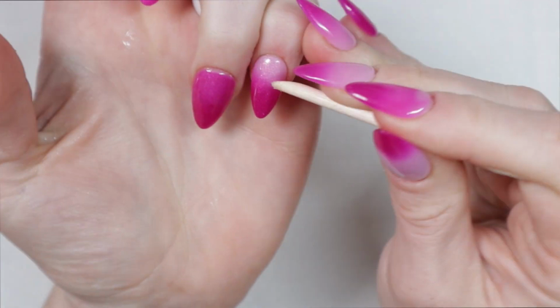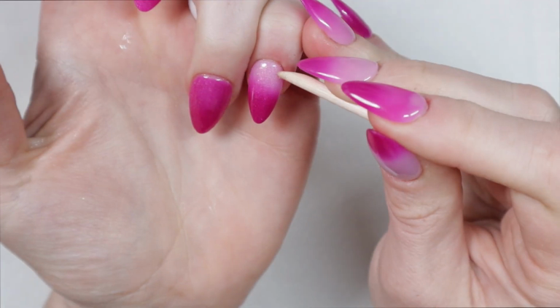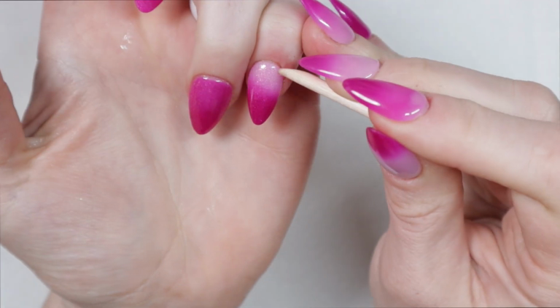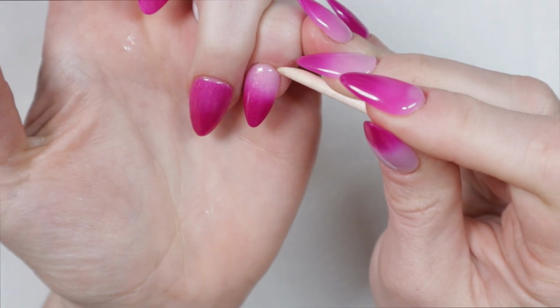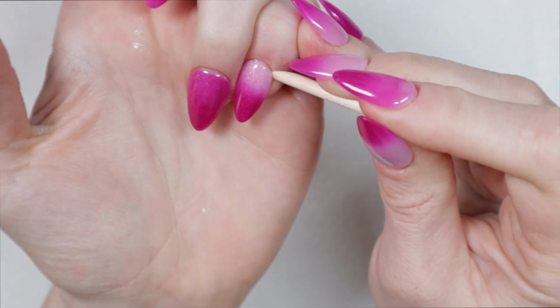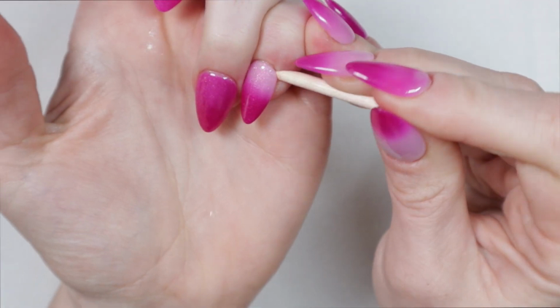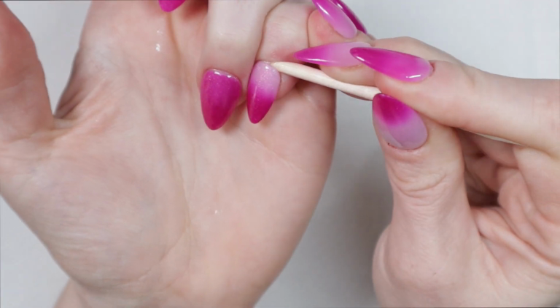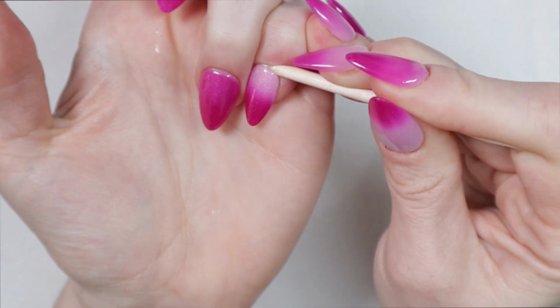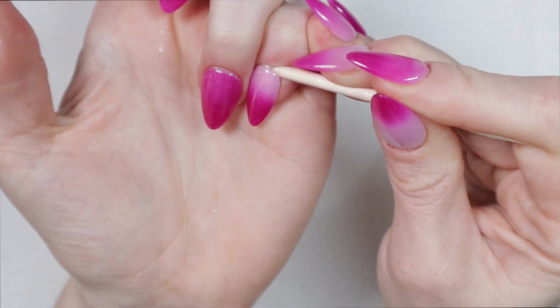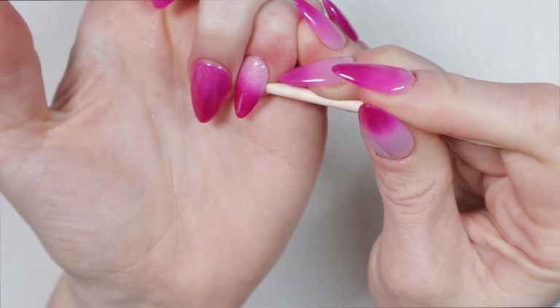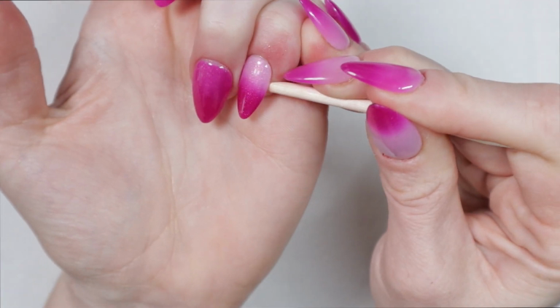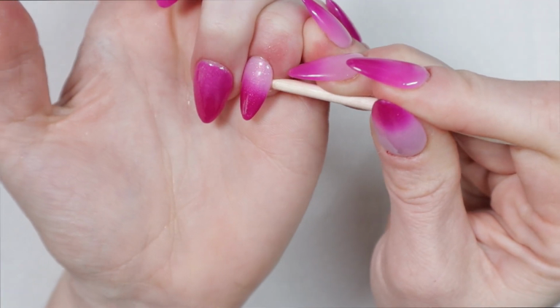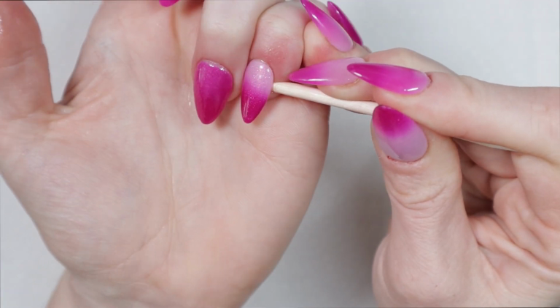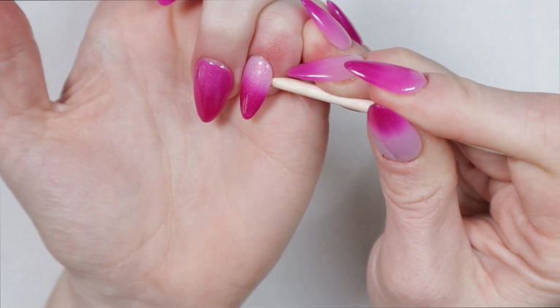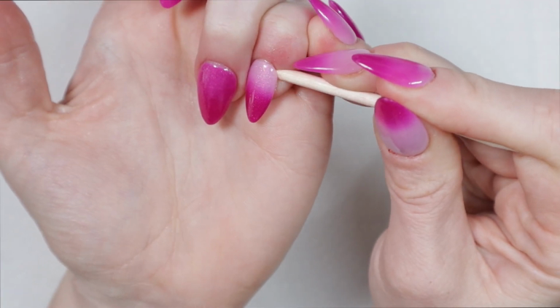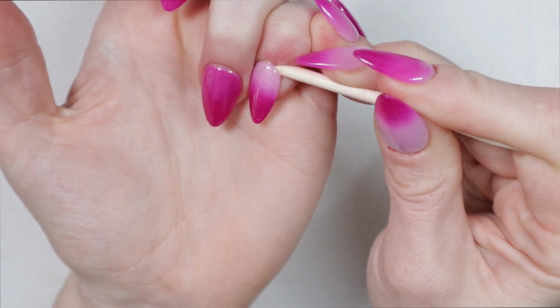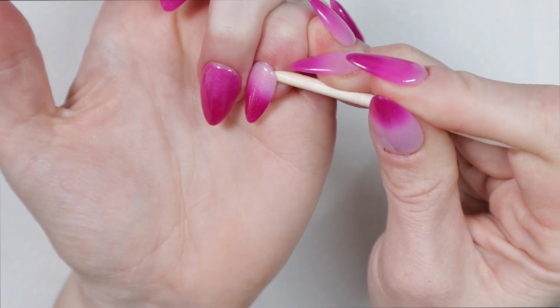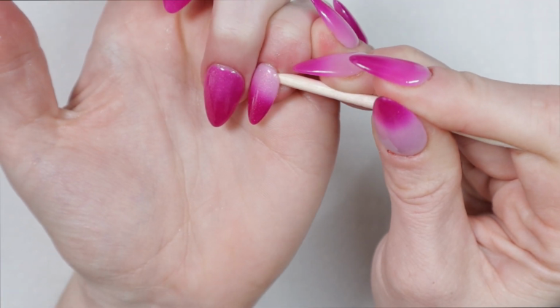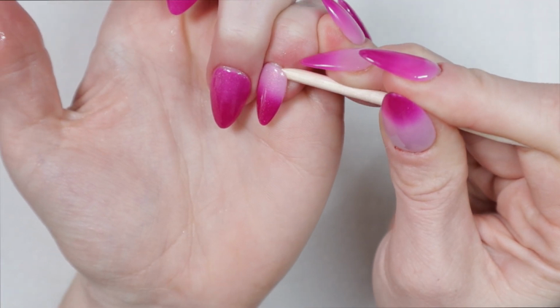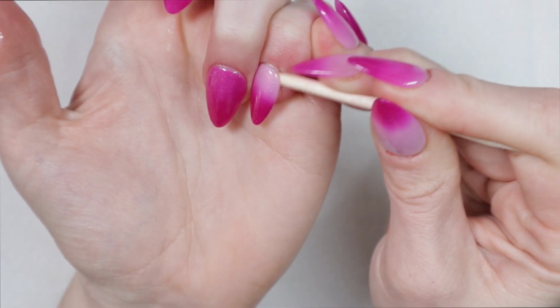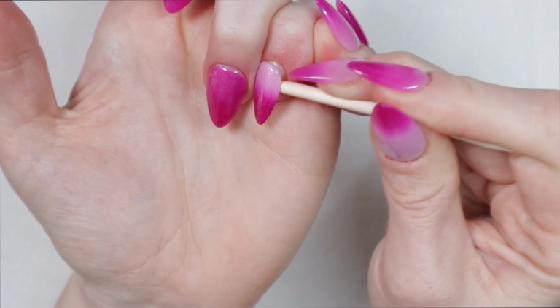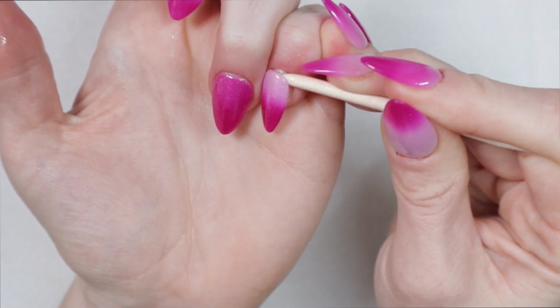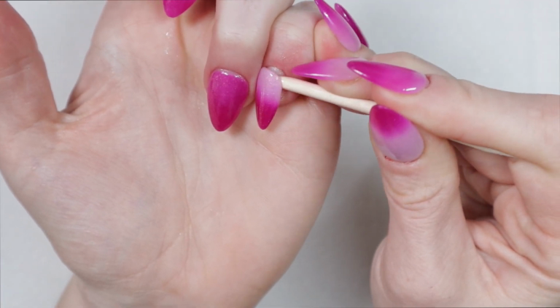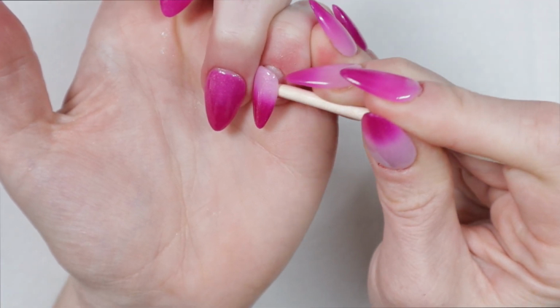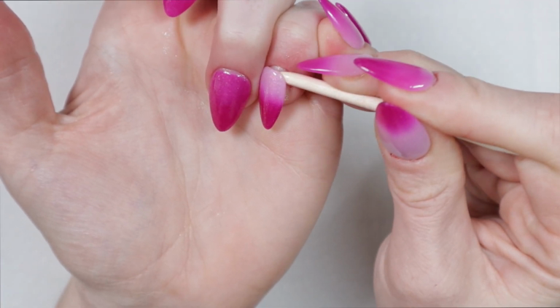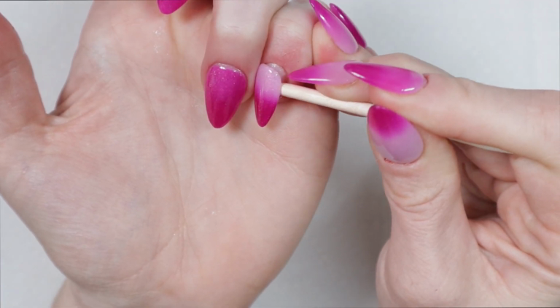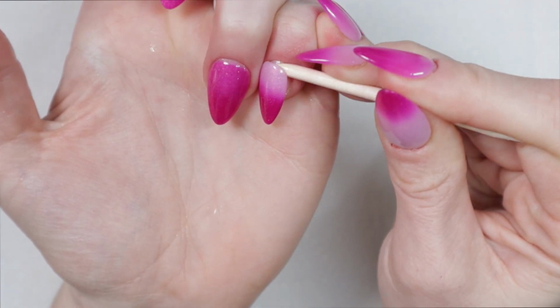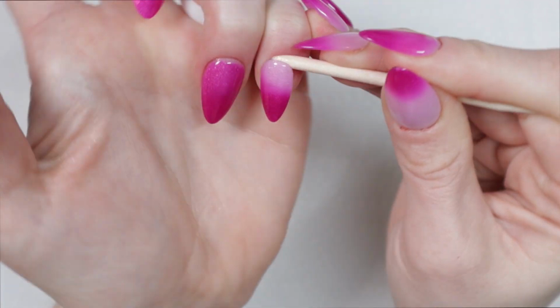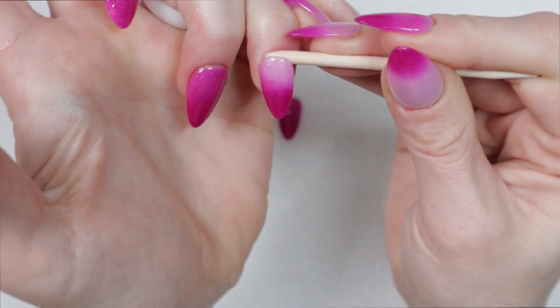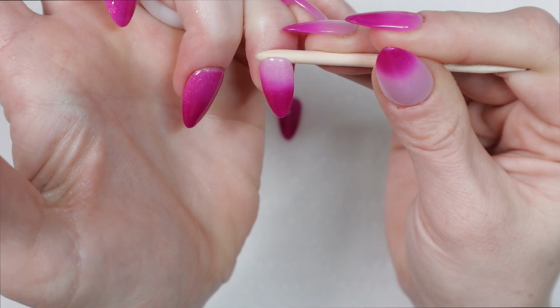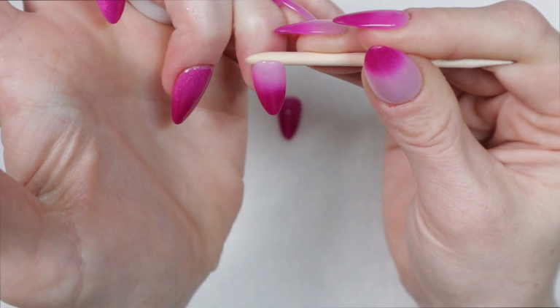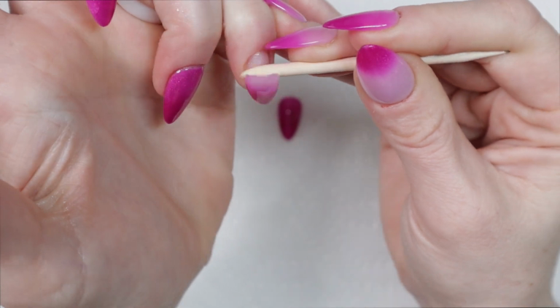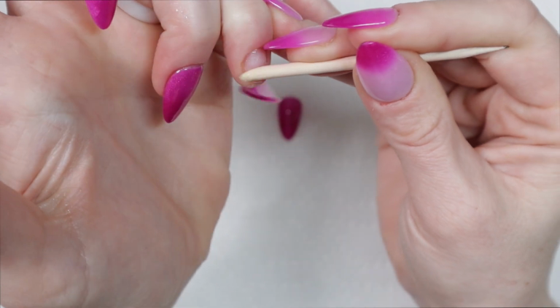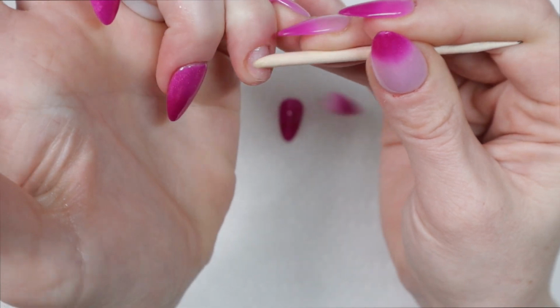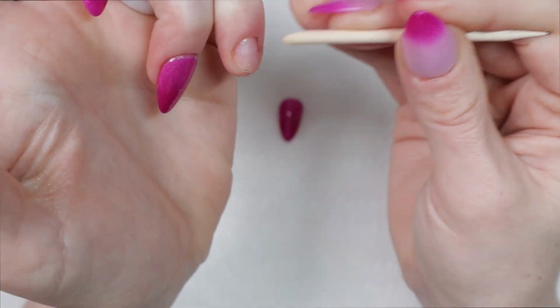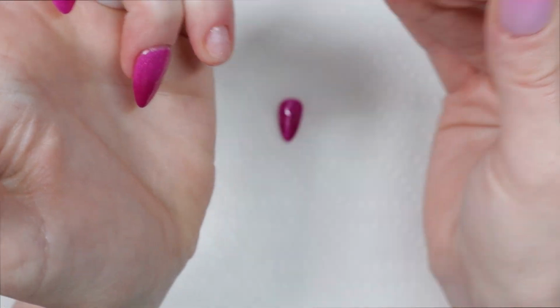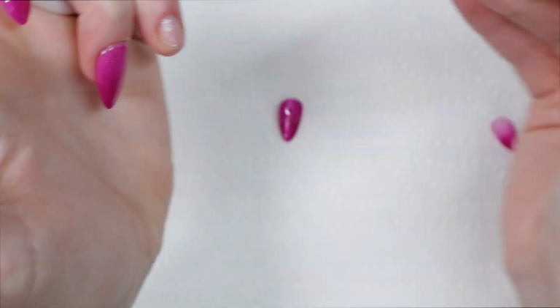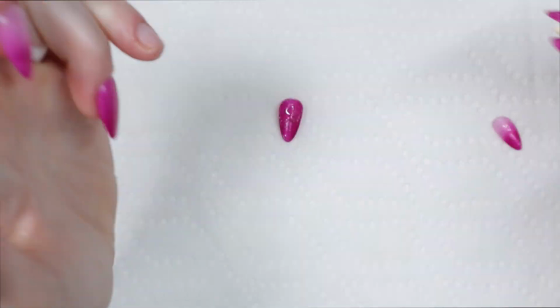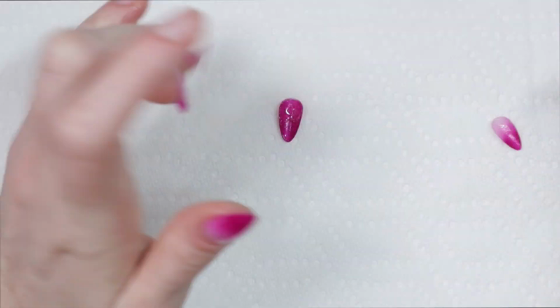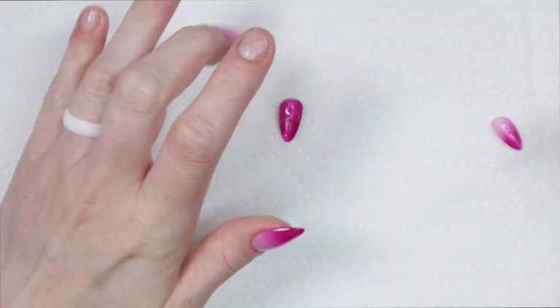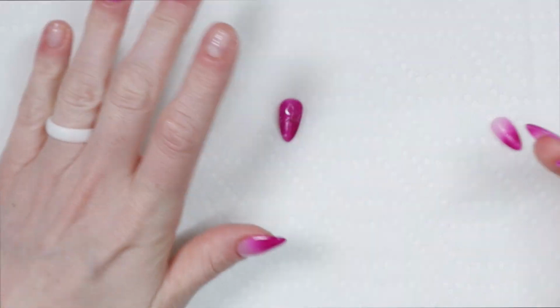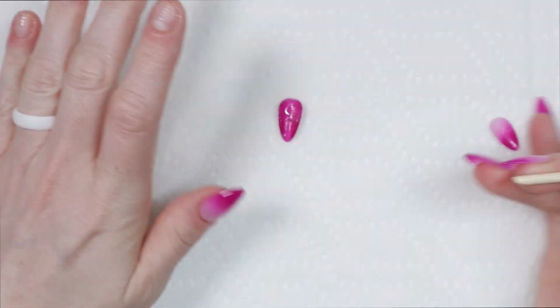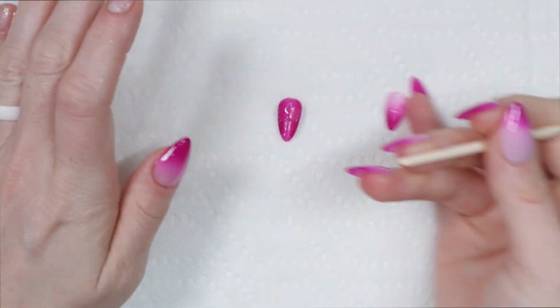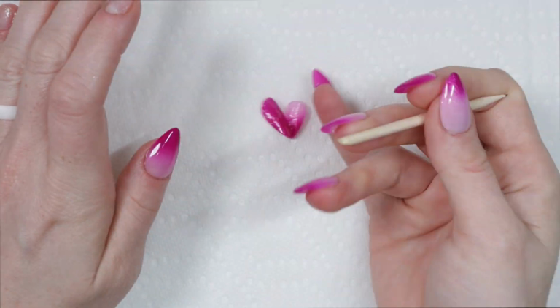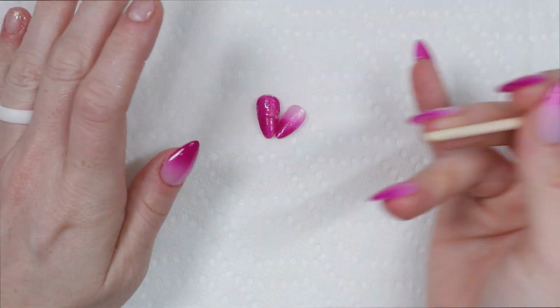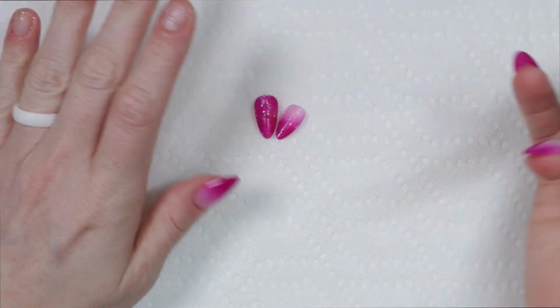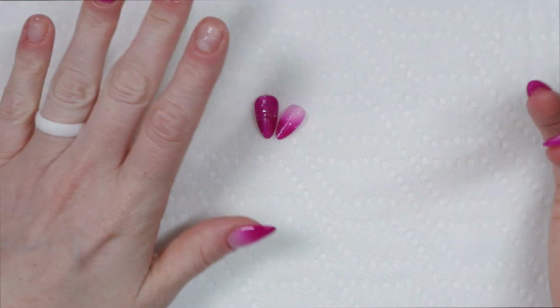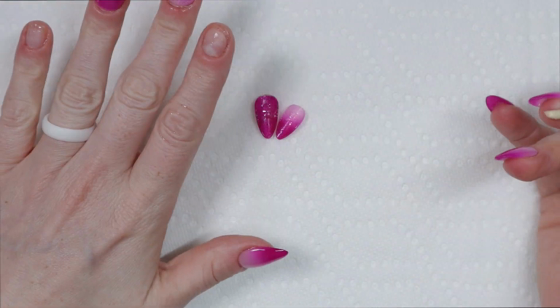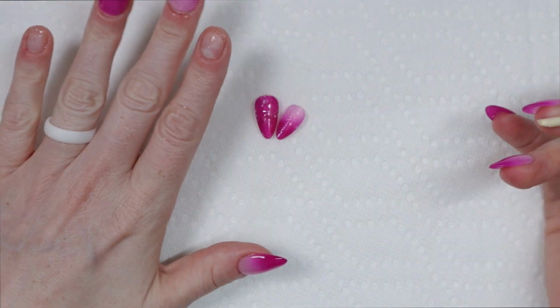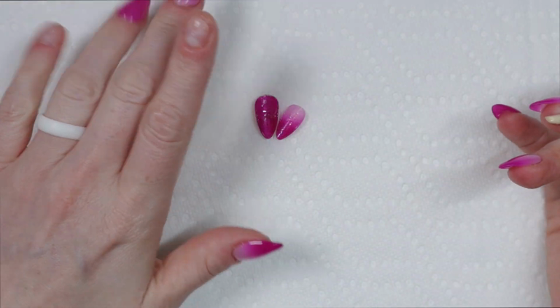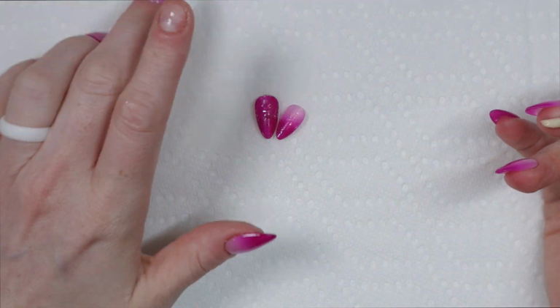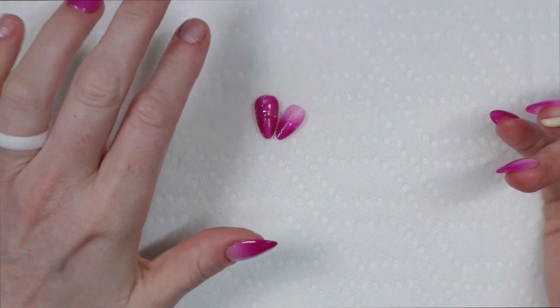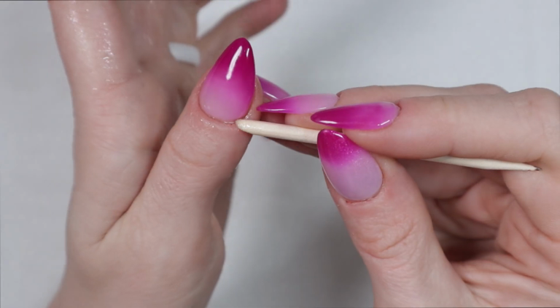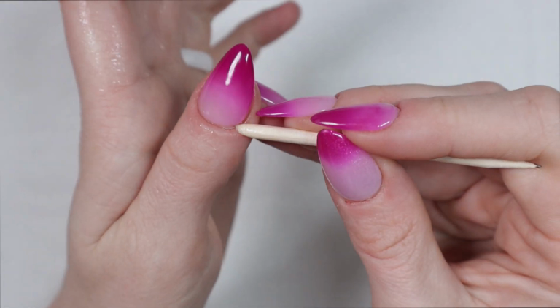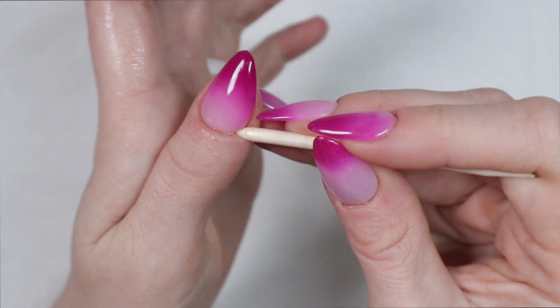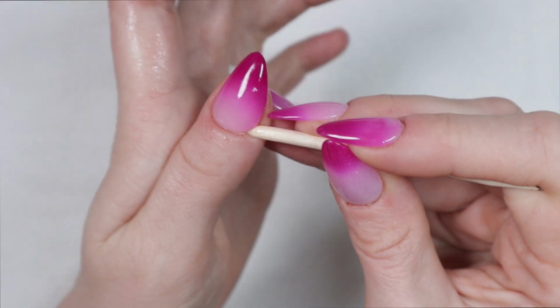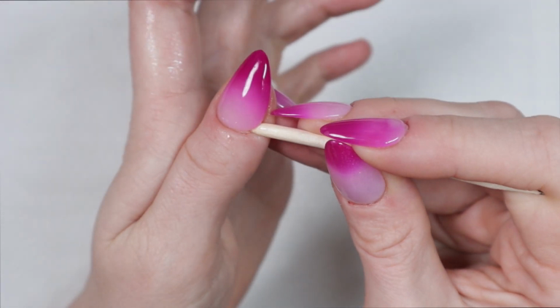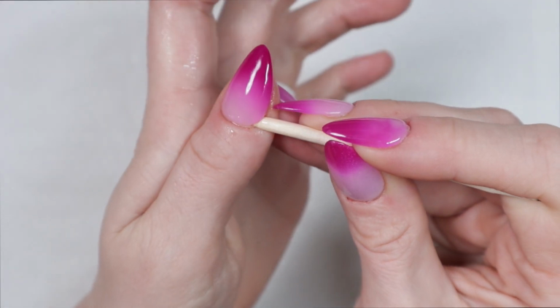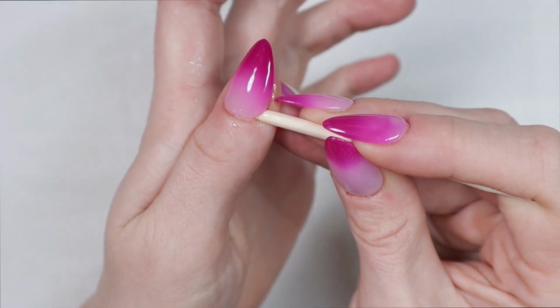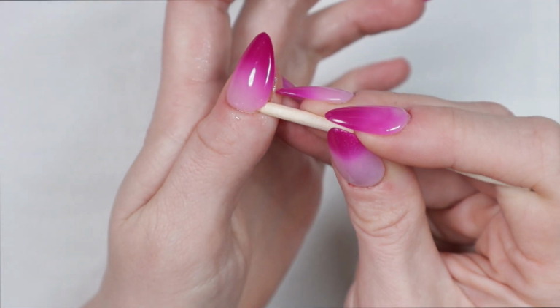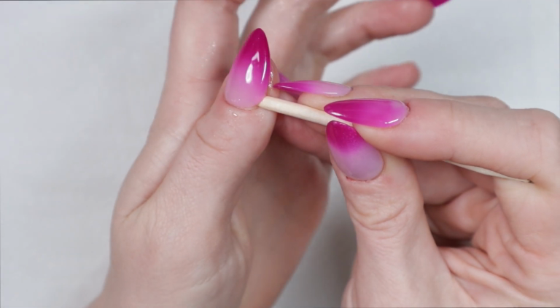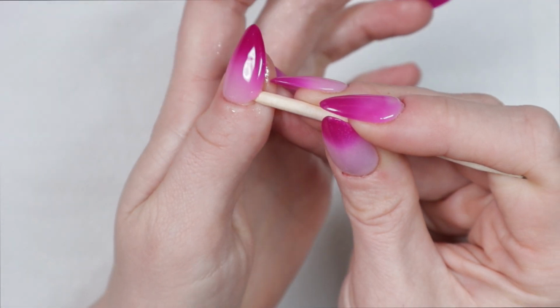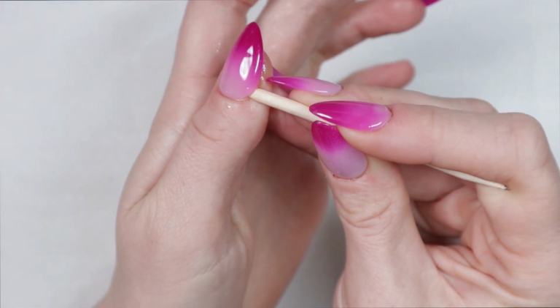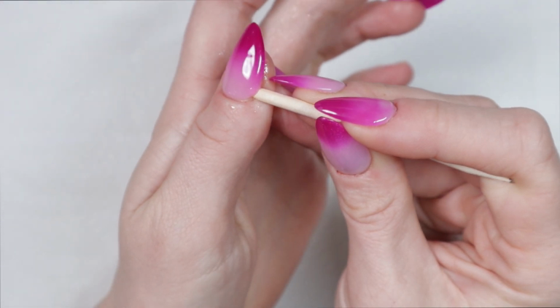Do not force it — whatever you do, the remover will do its magic in due time. I find that this process takes me usually about five minutes each hand.